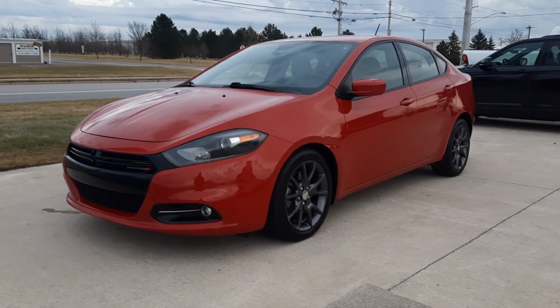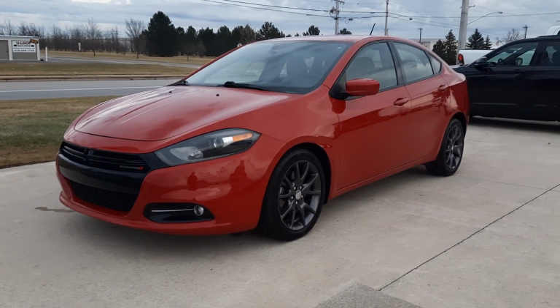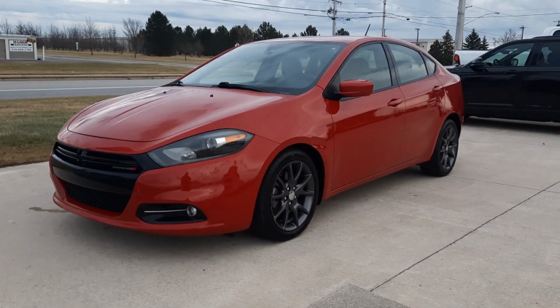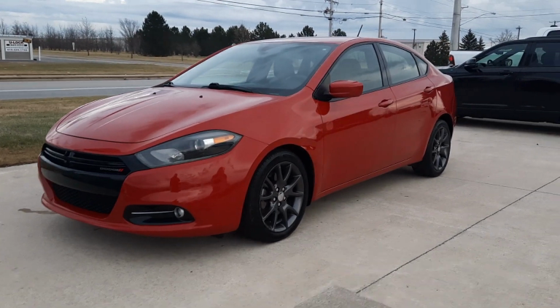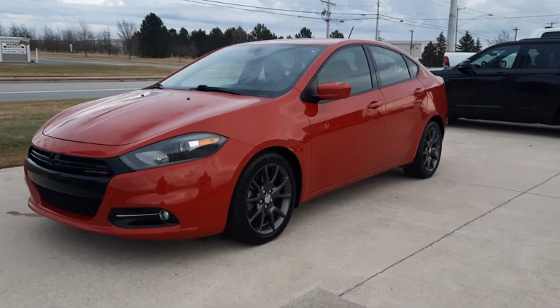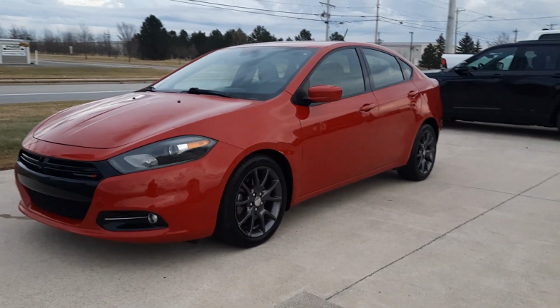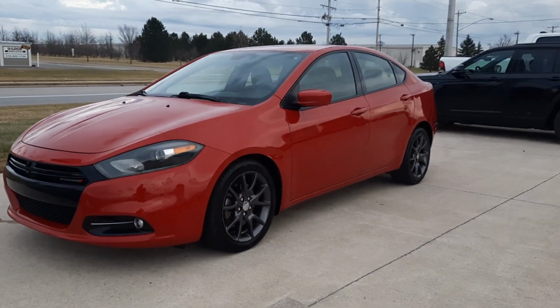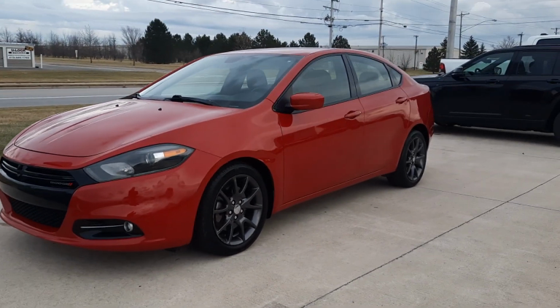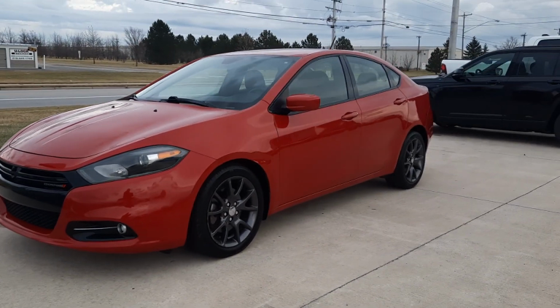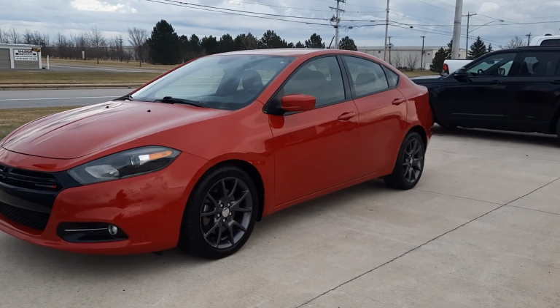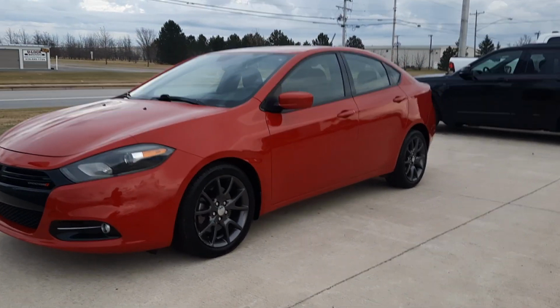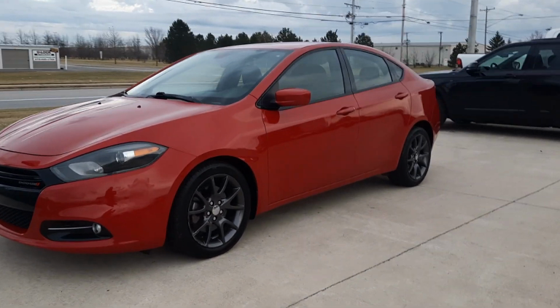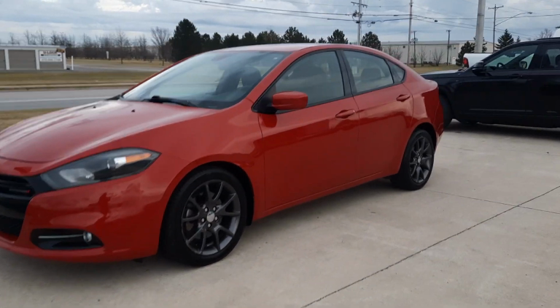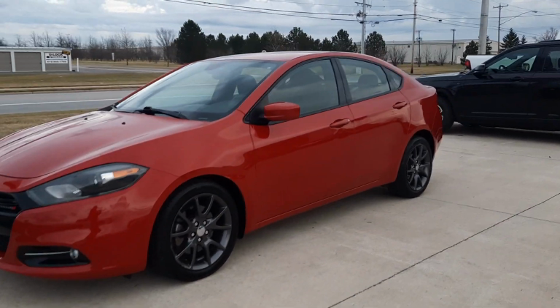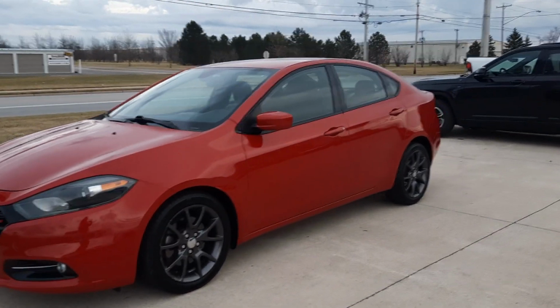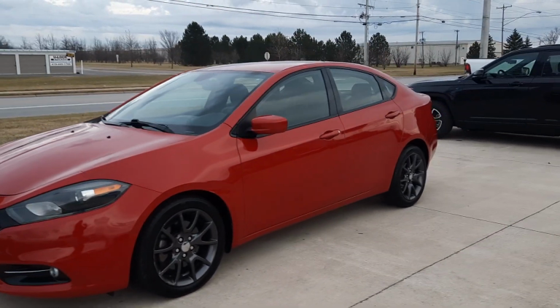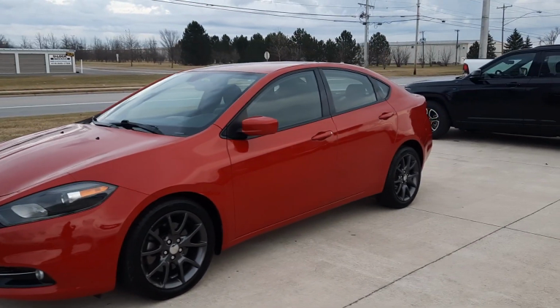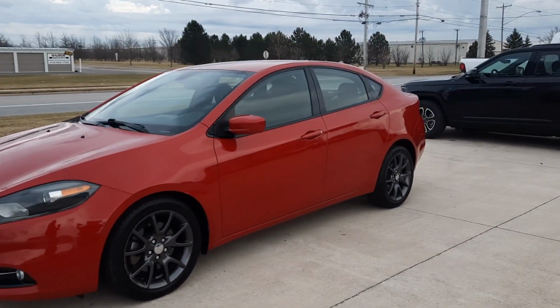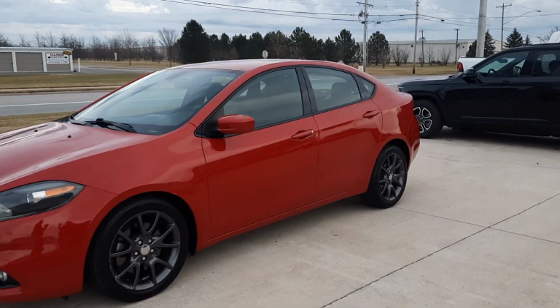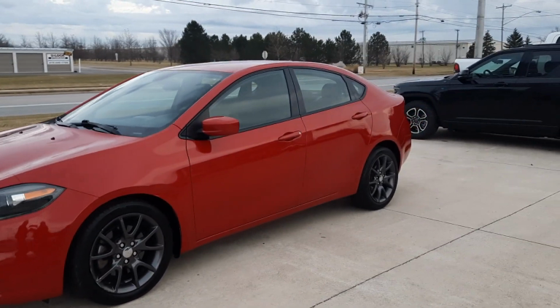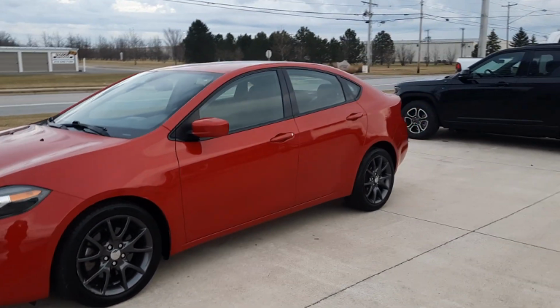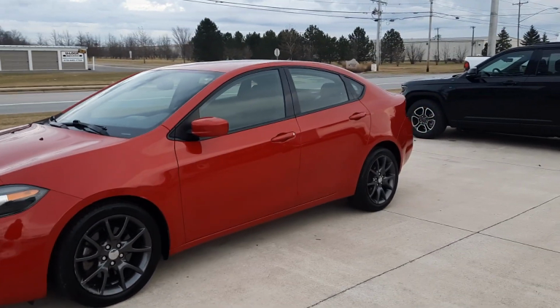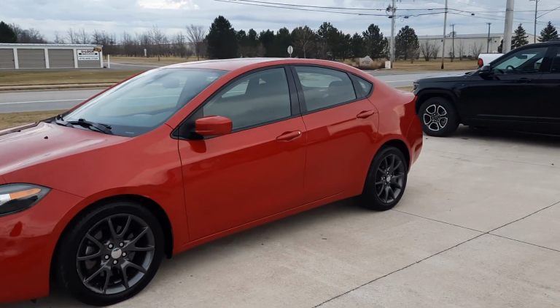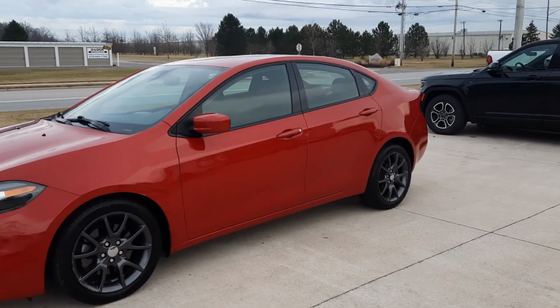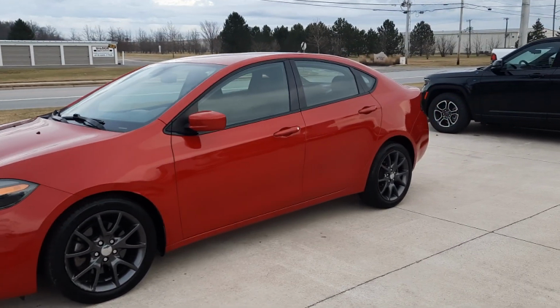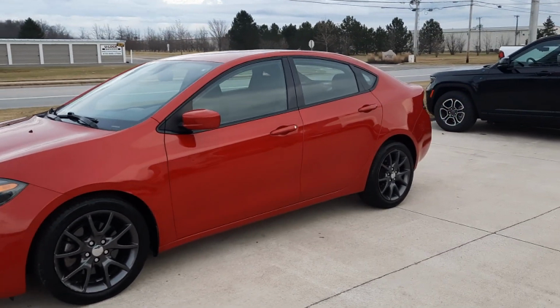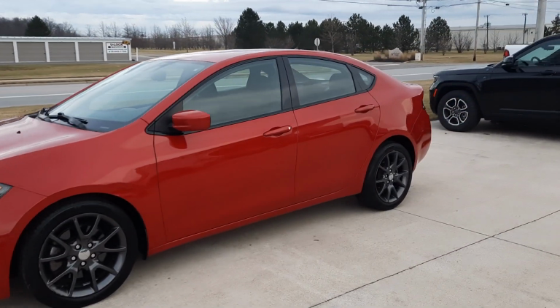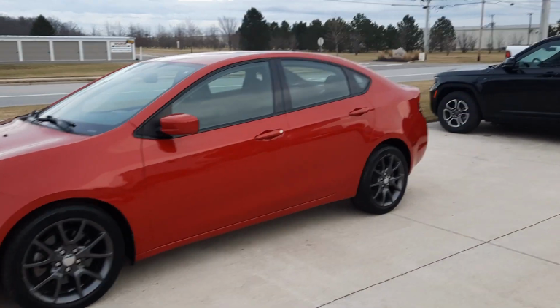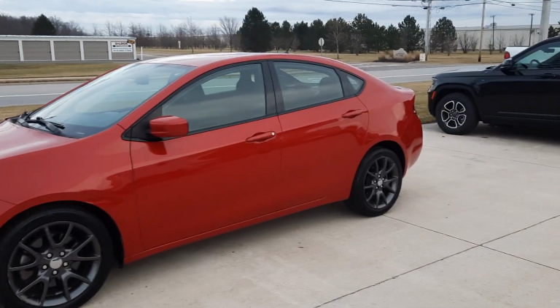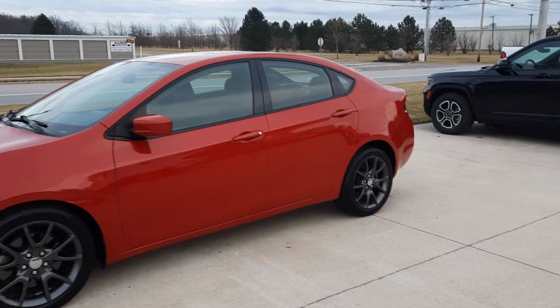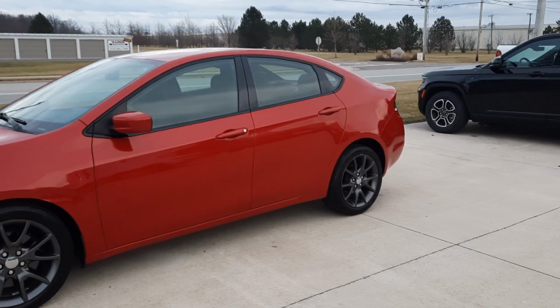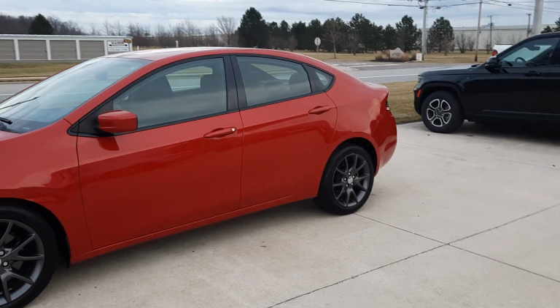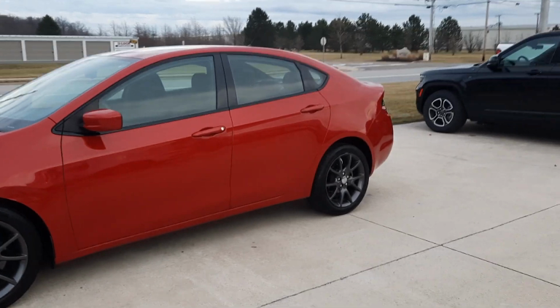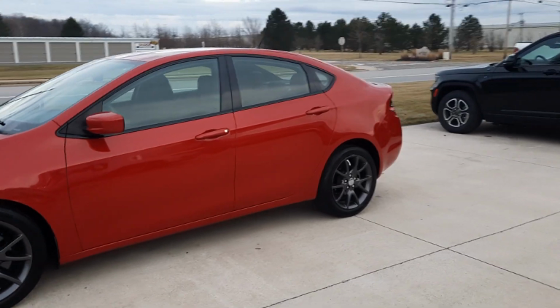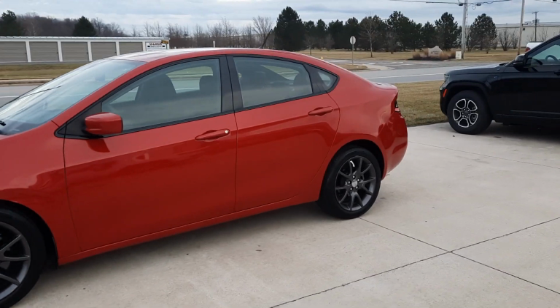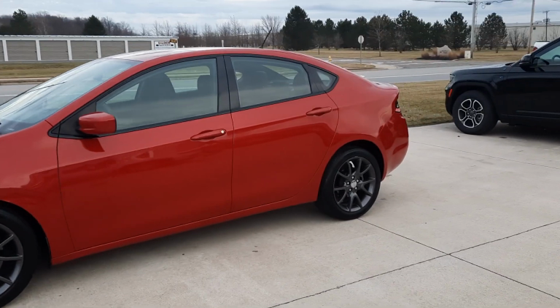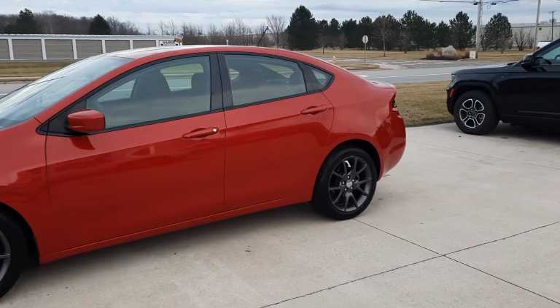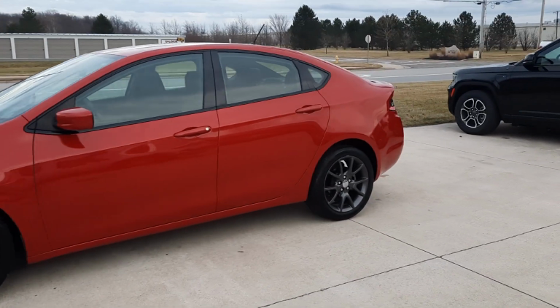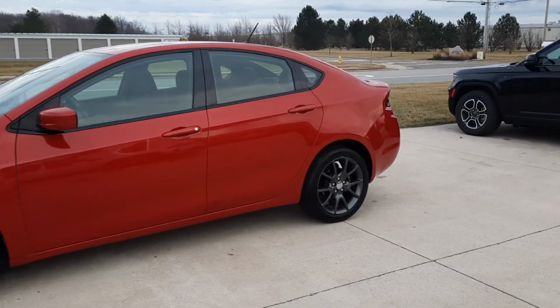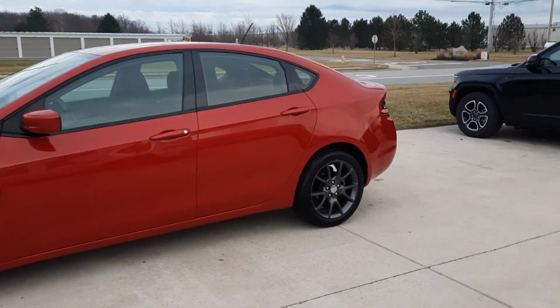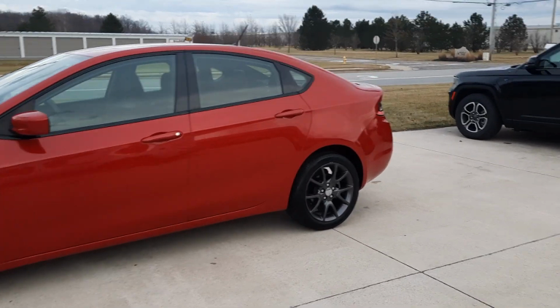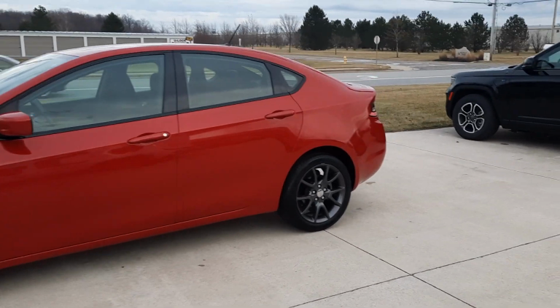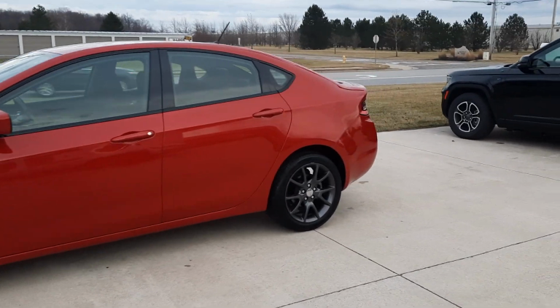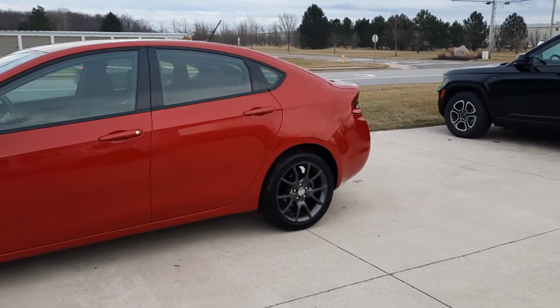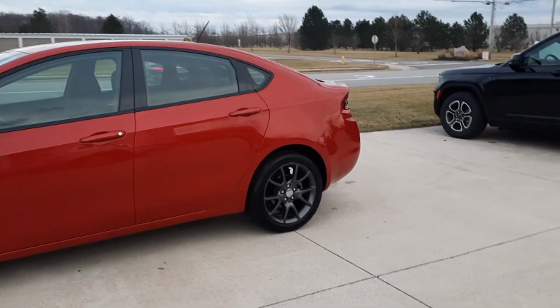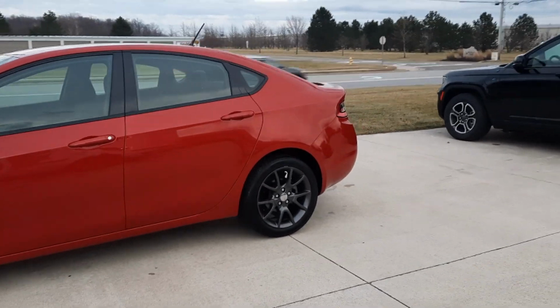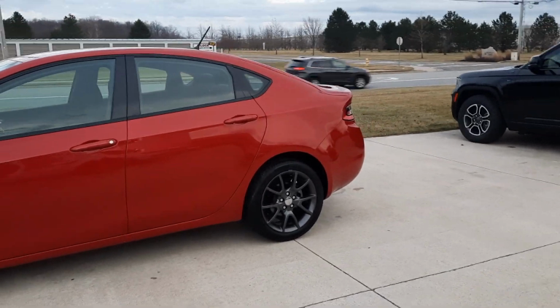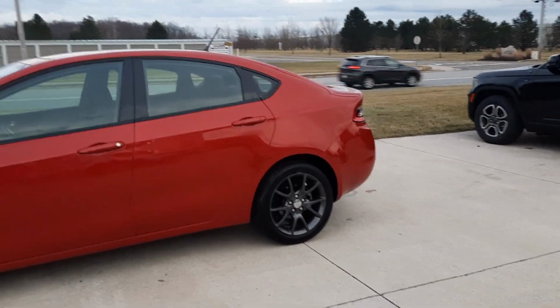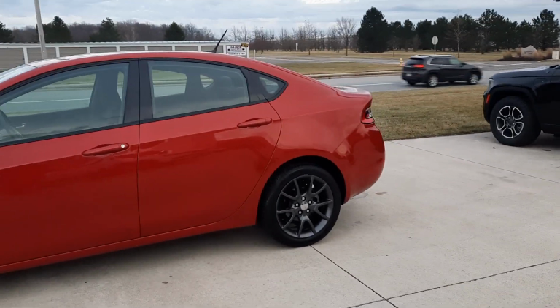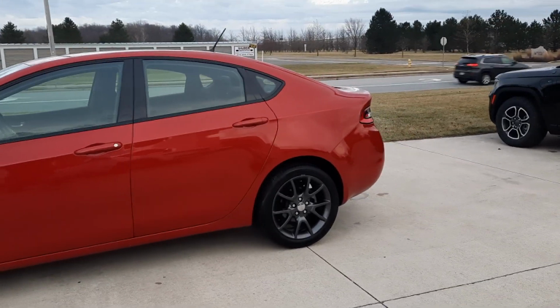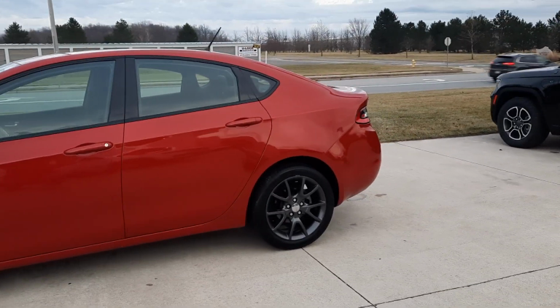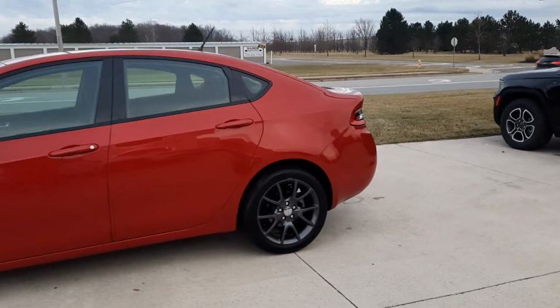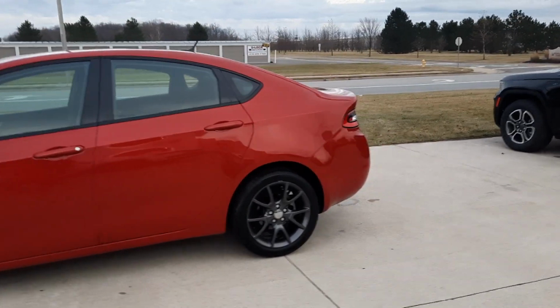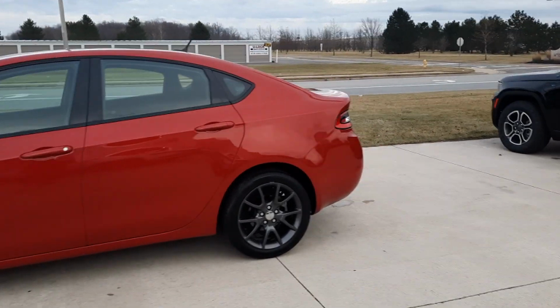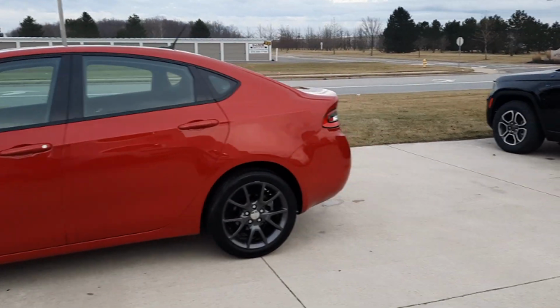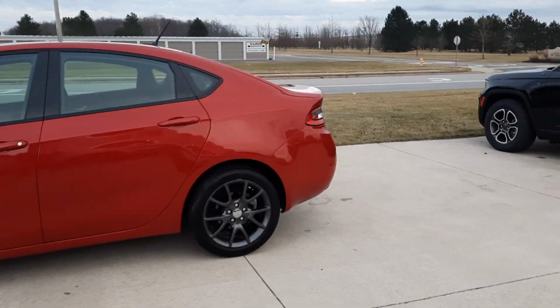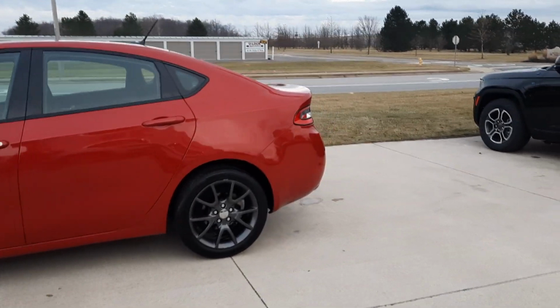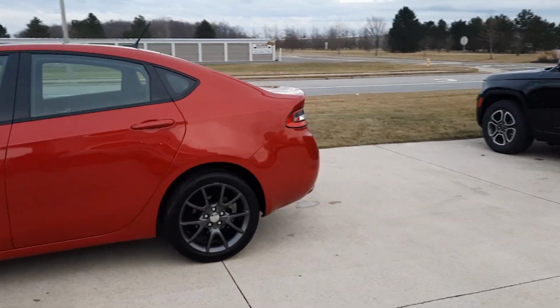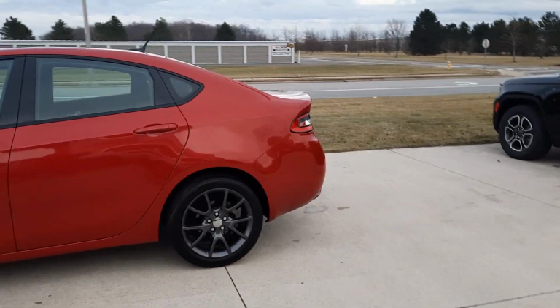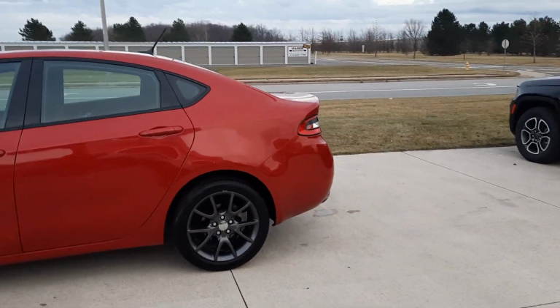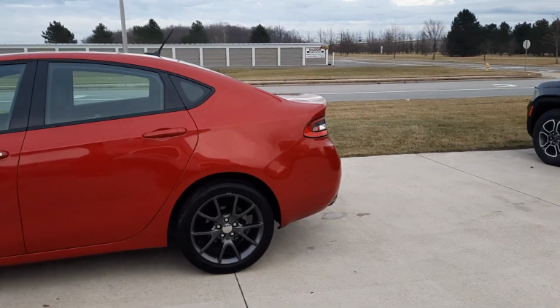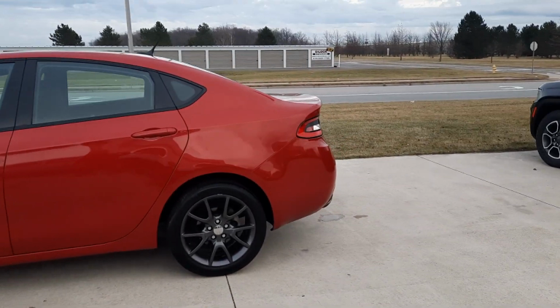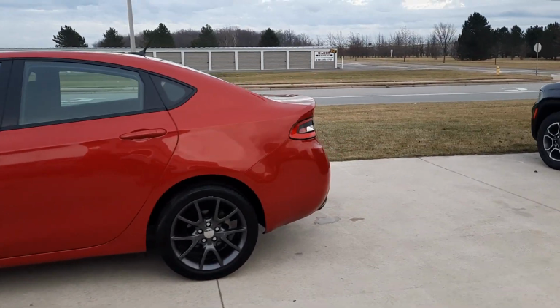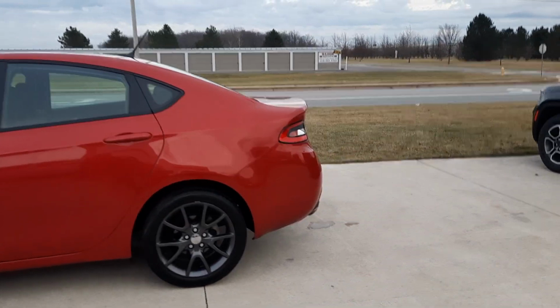Angel here at Terry Henricks Chrysler. I'm going to take you on a quick walk around of this 2015 Dodge Dart SXT.